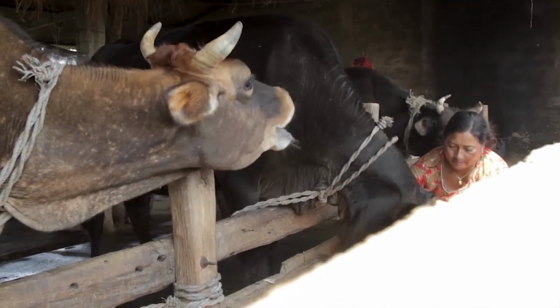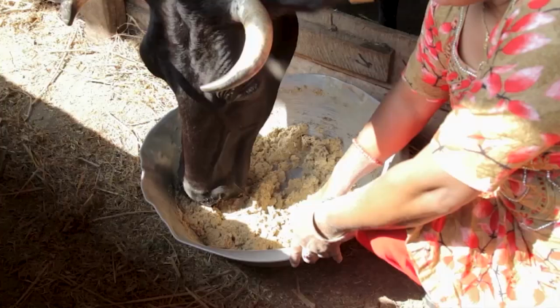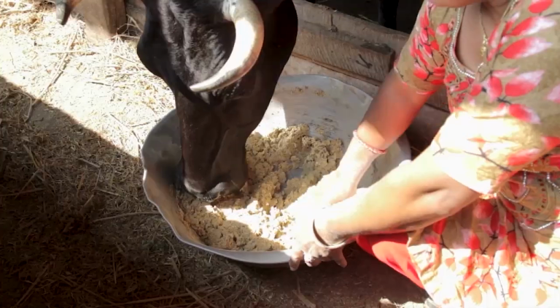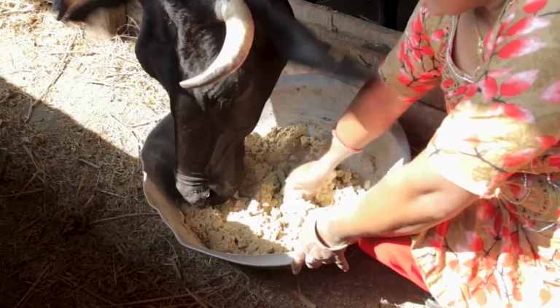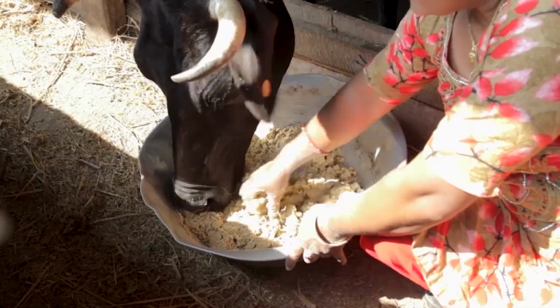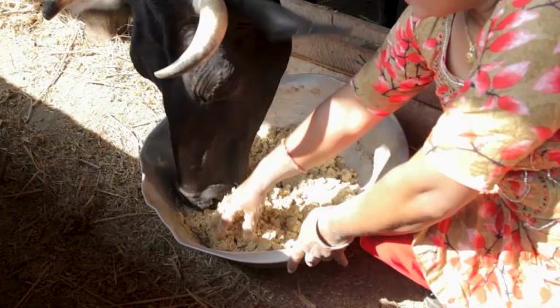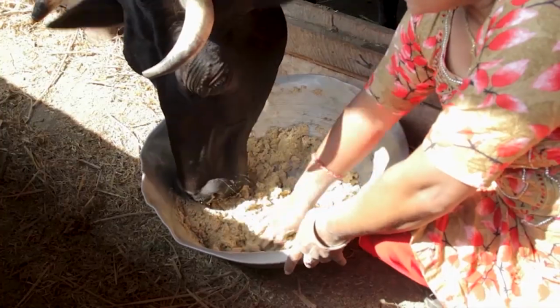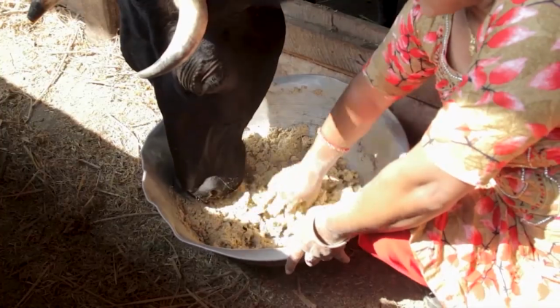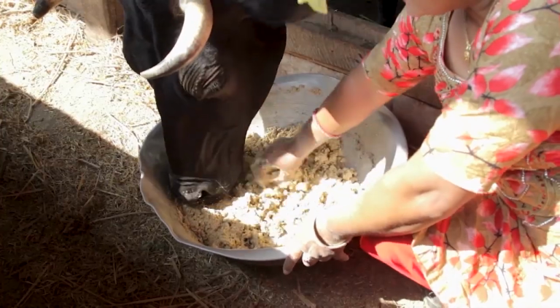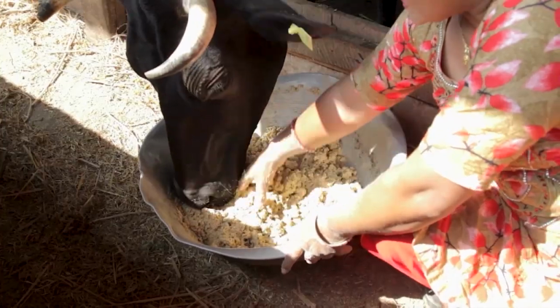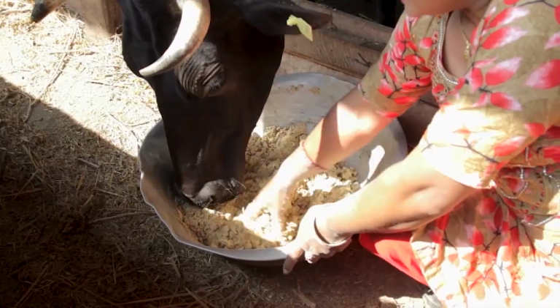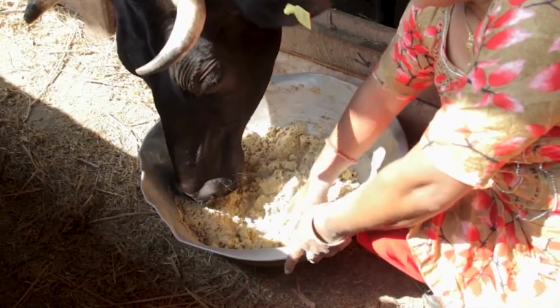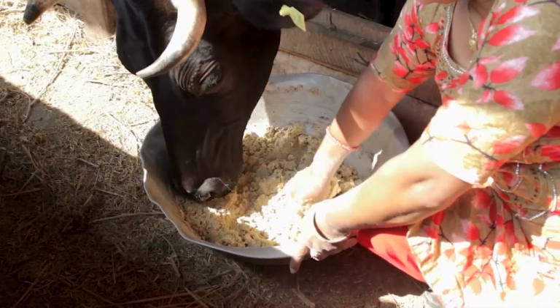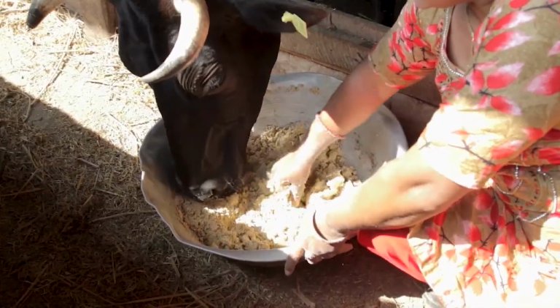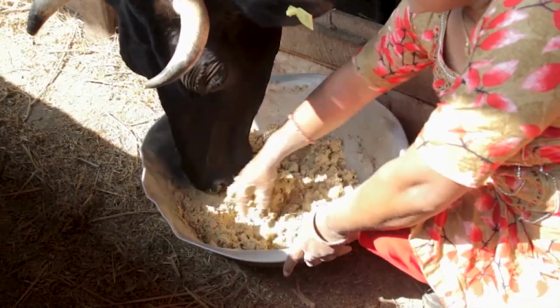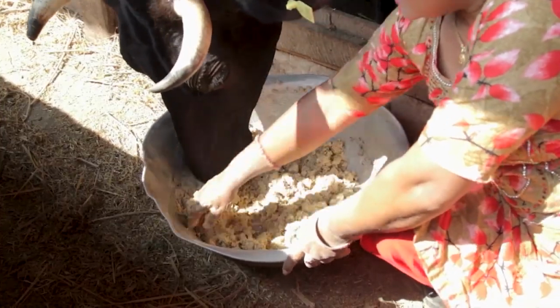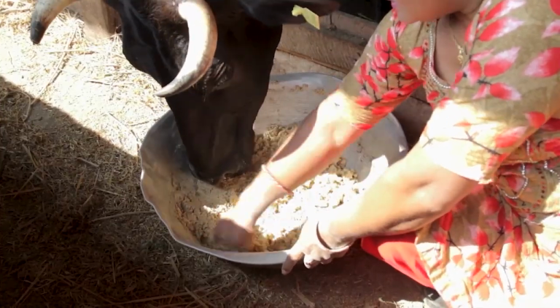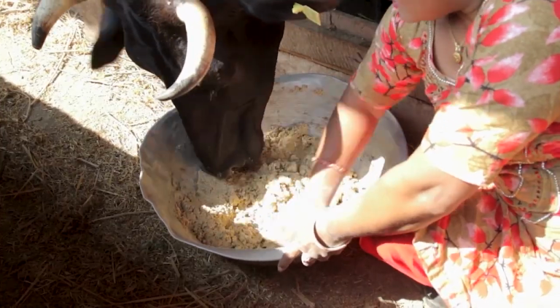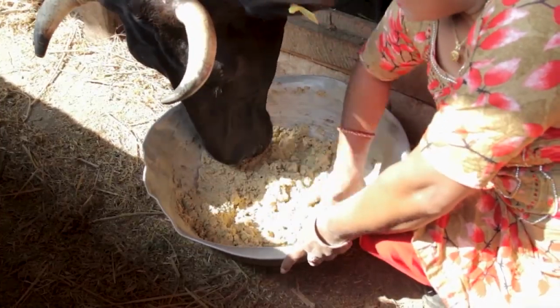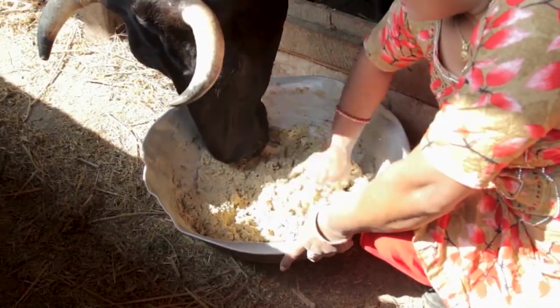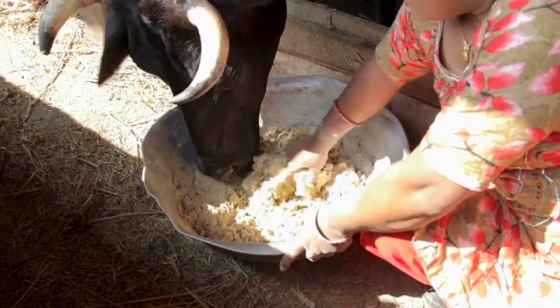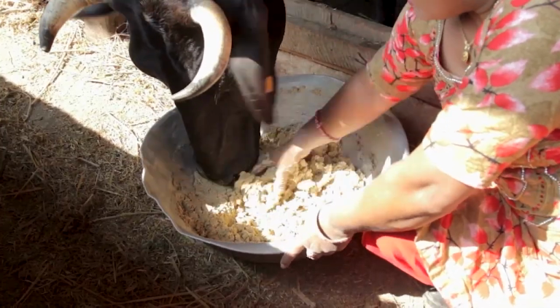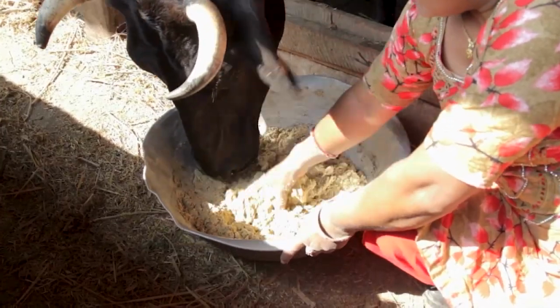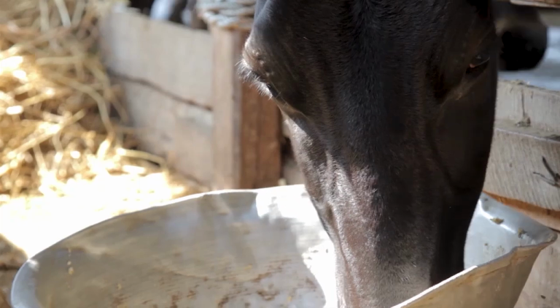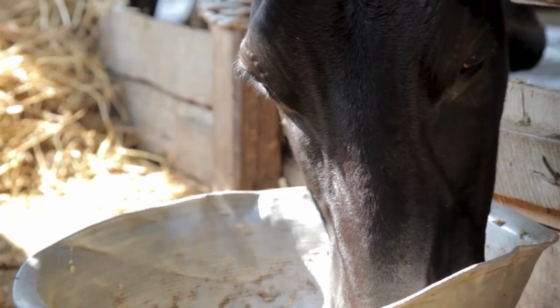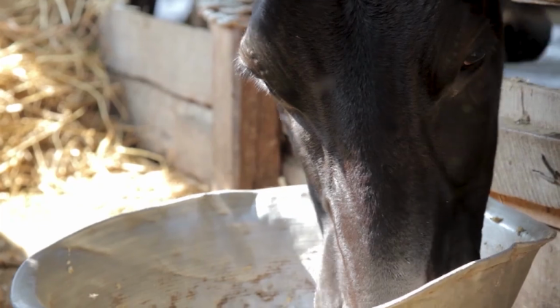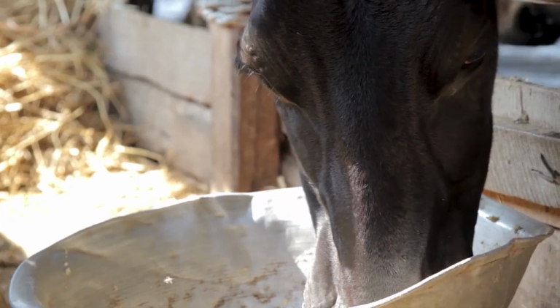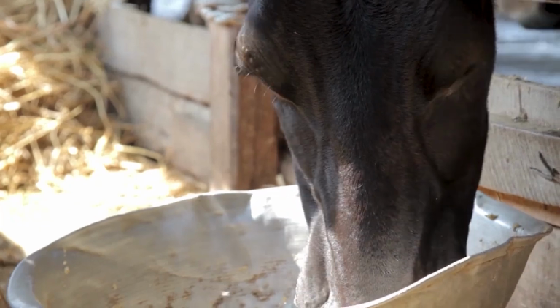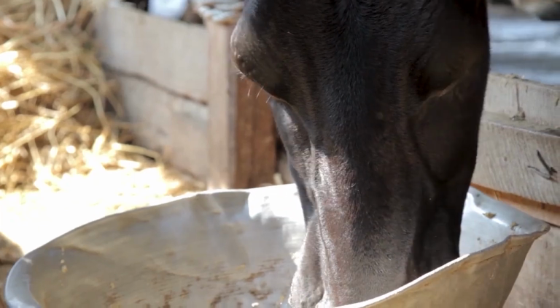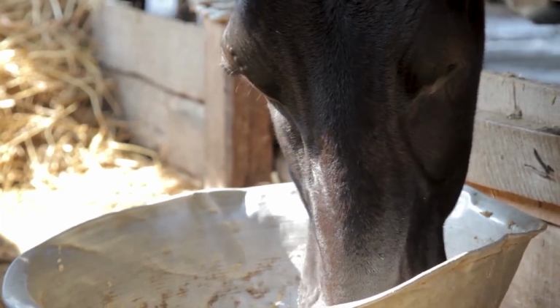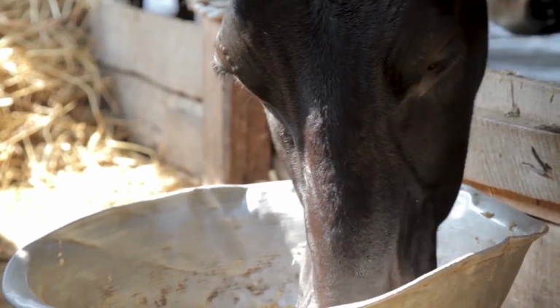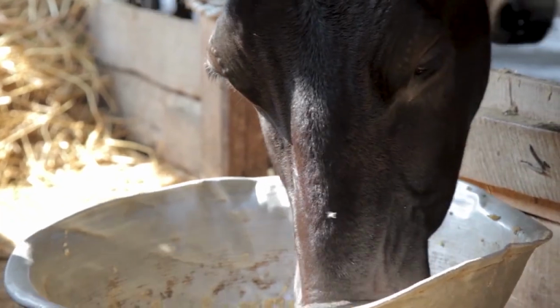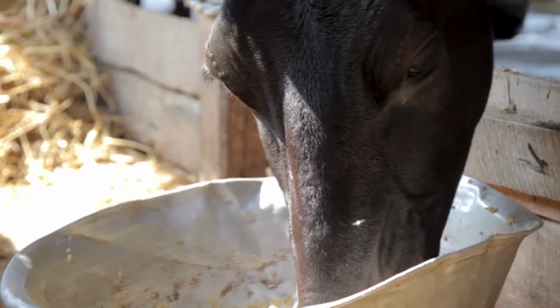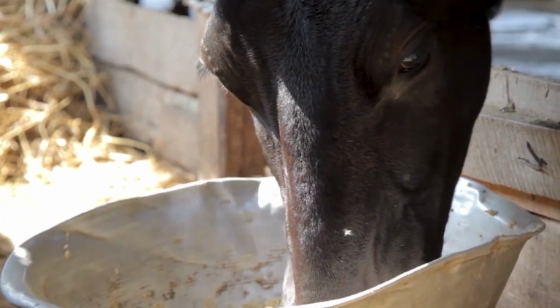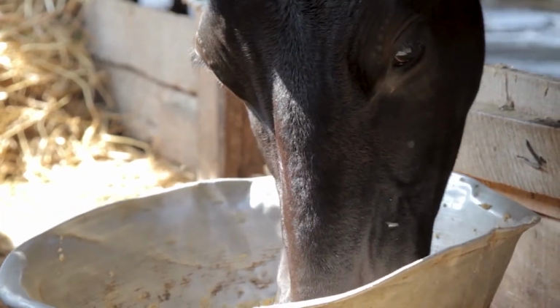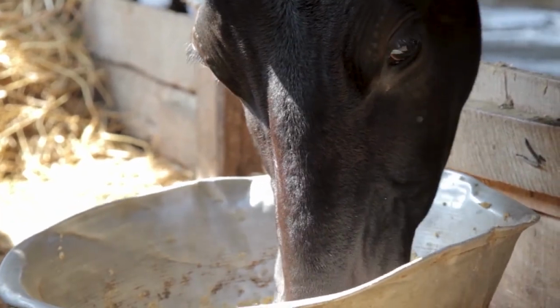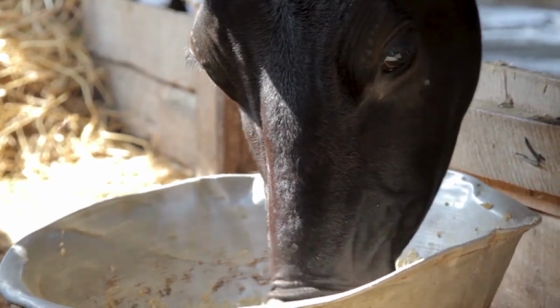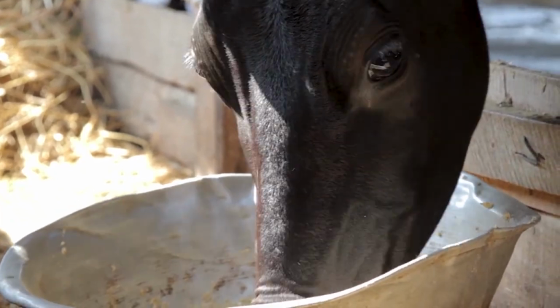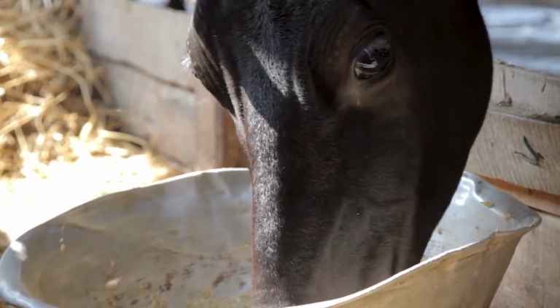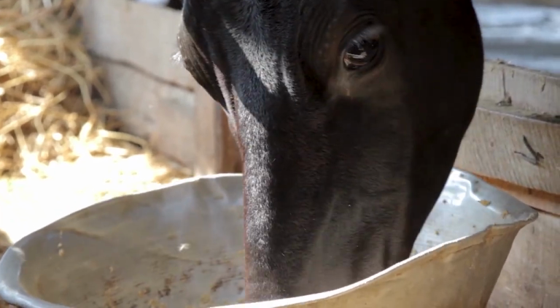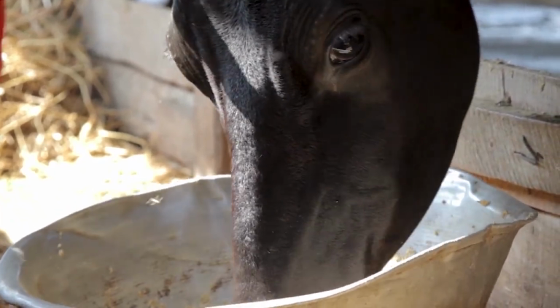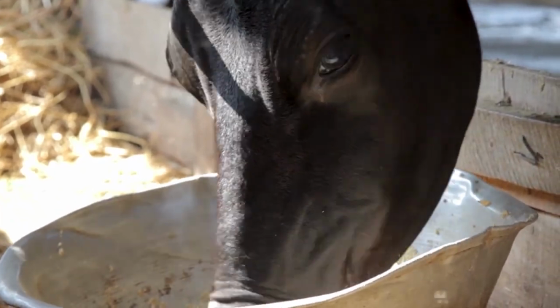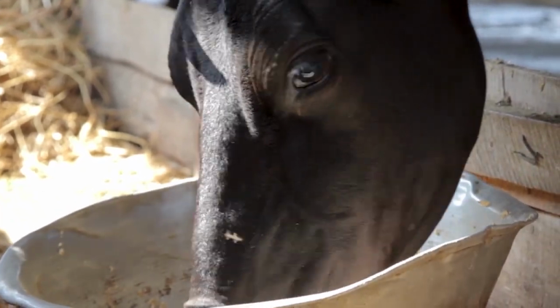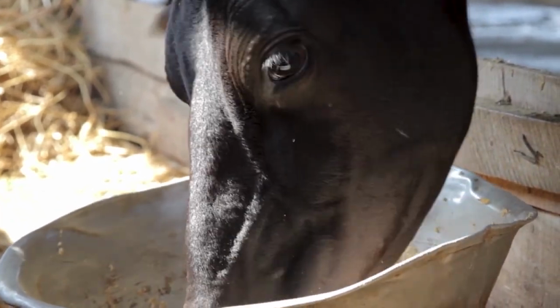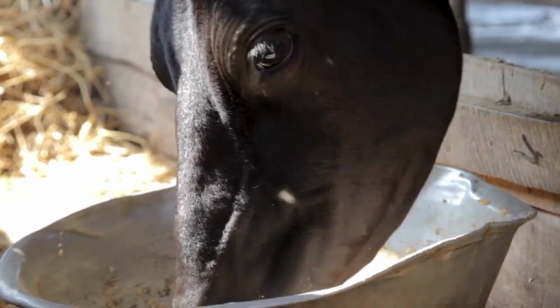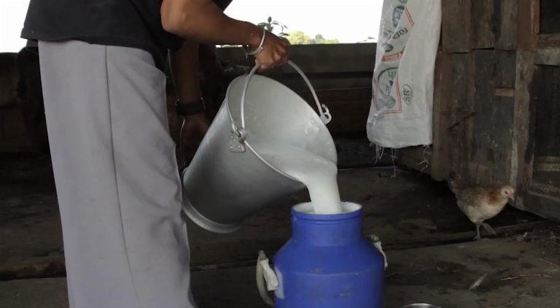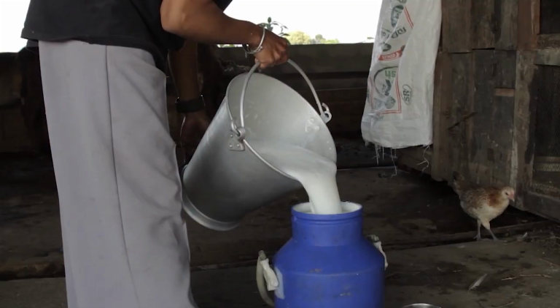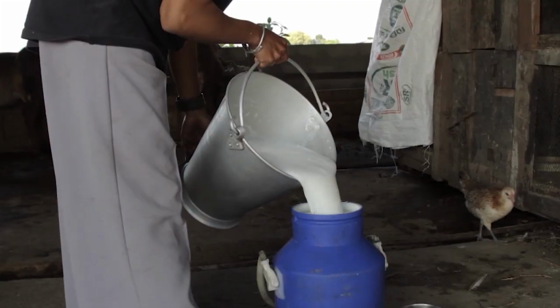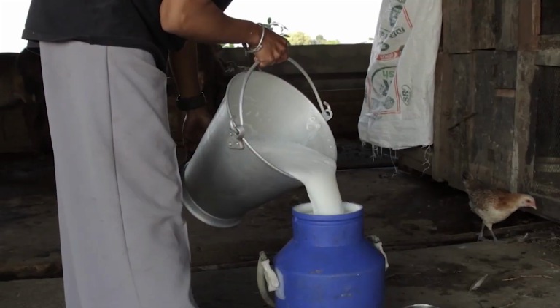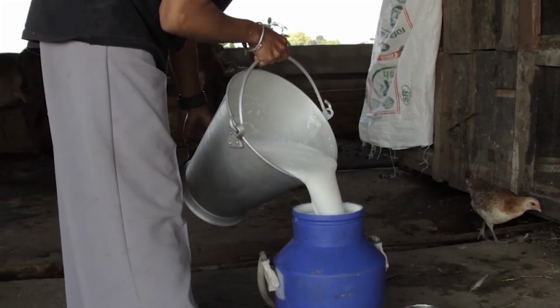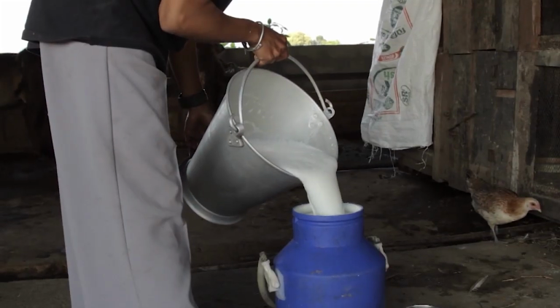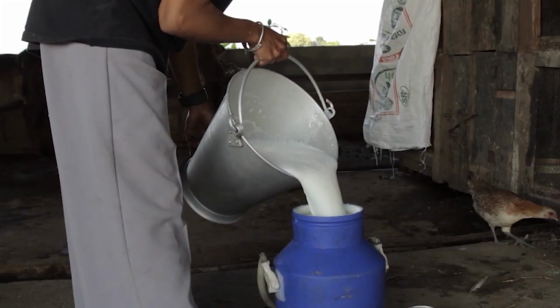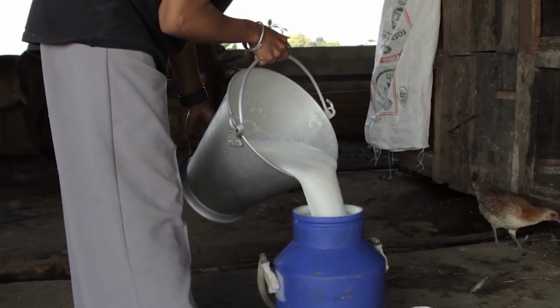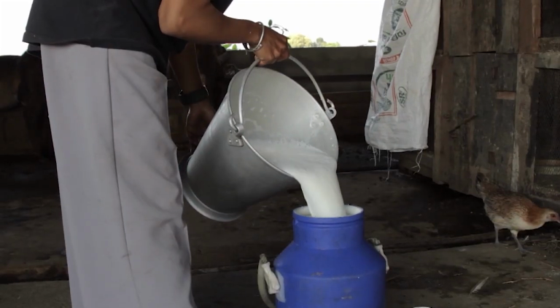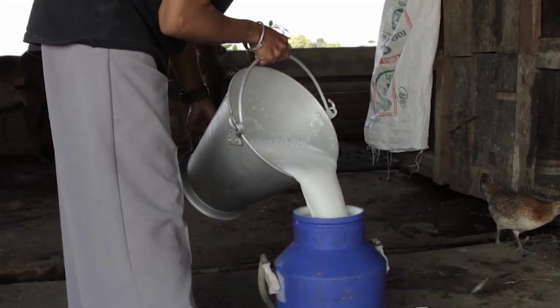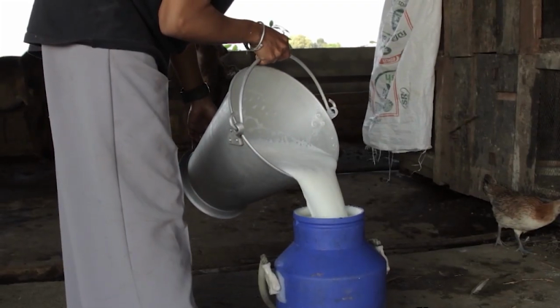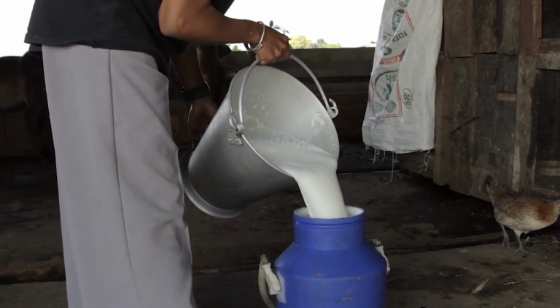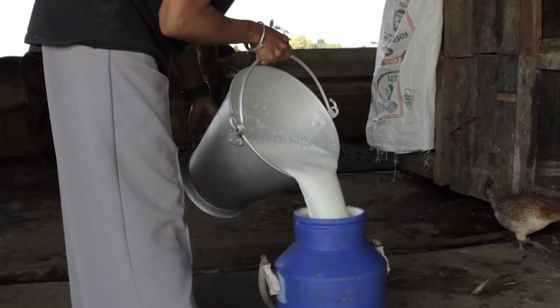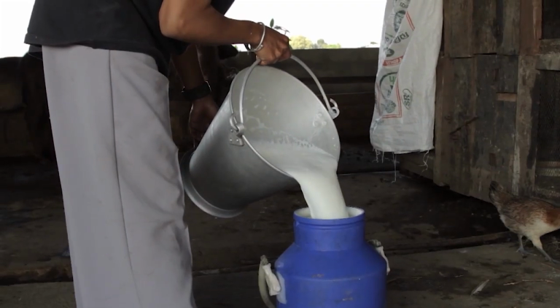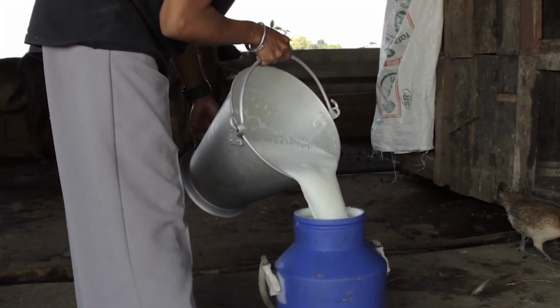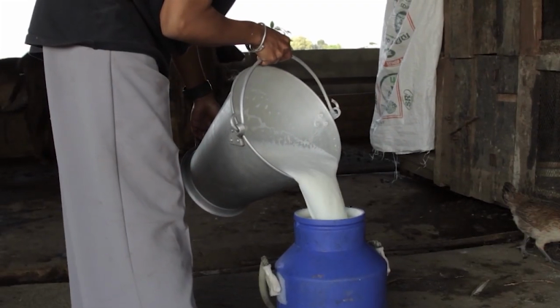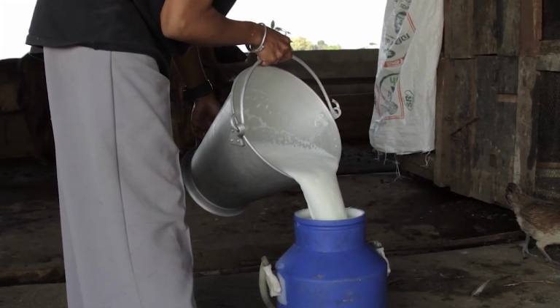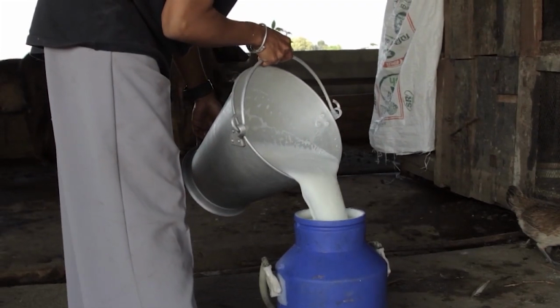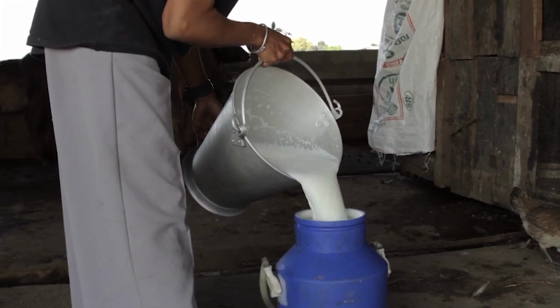Provide balanced feed to your cows that is prepared regularly from local ingredients and get higher milk production.